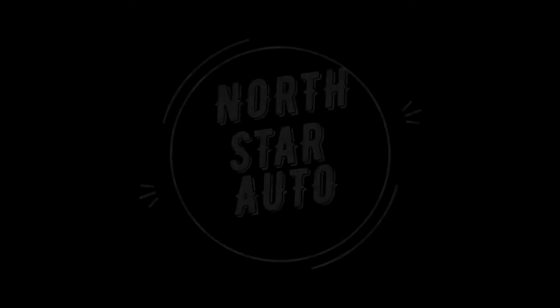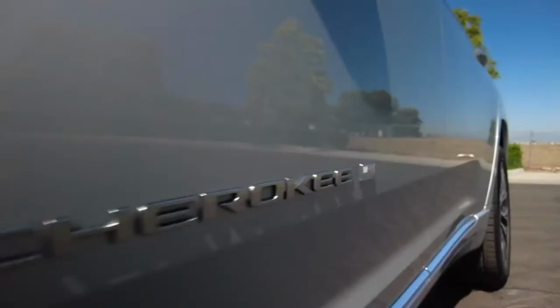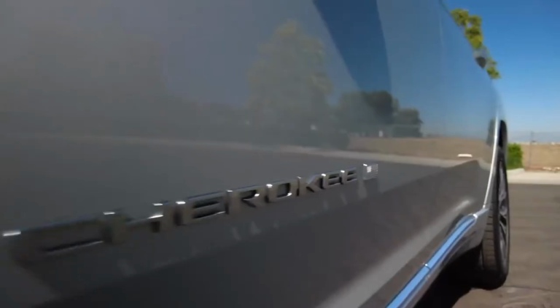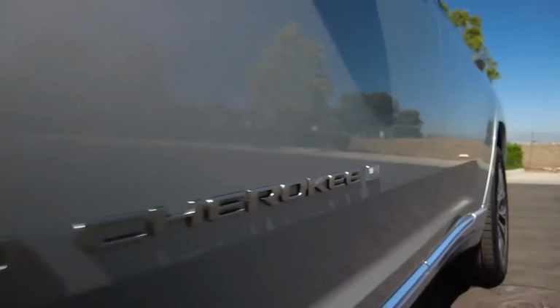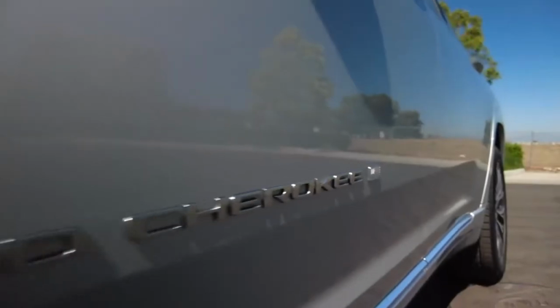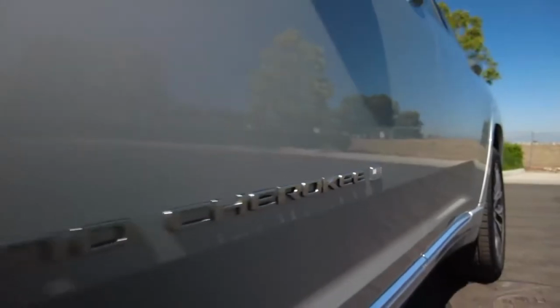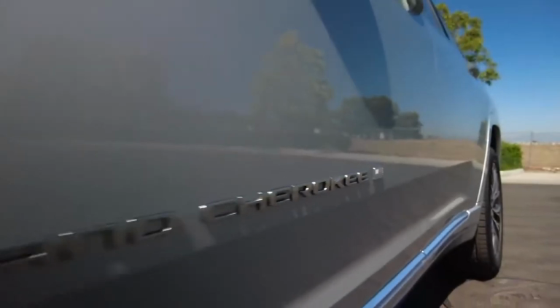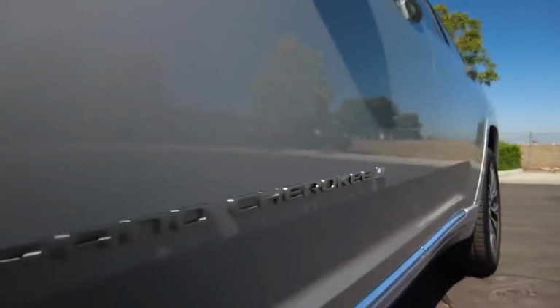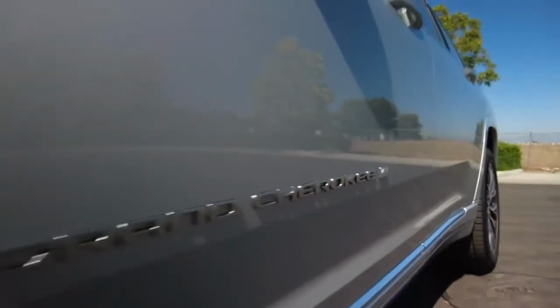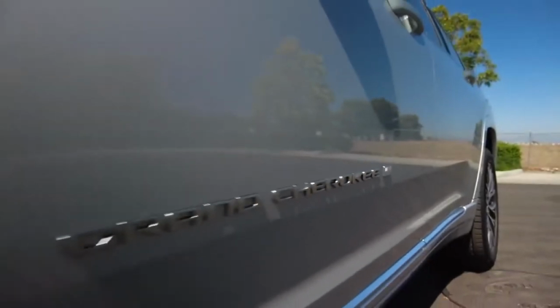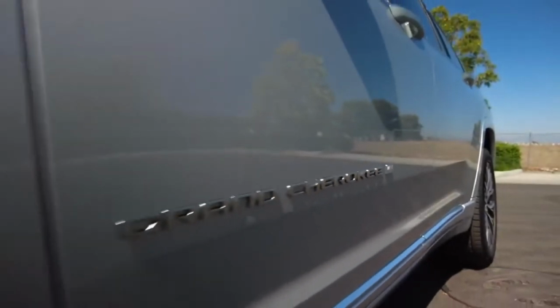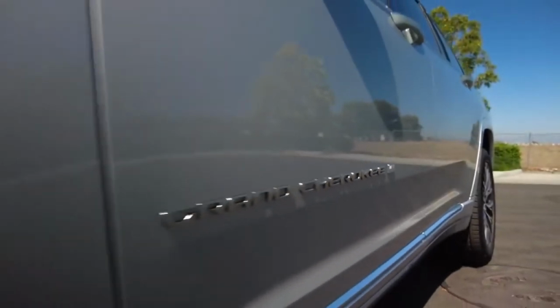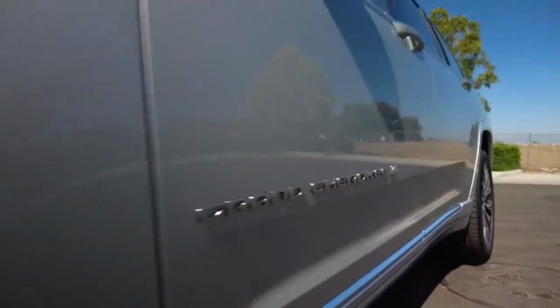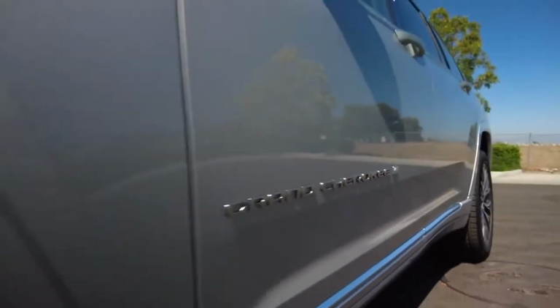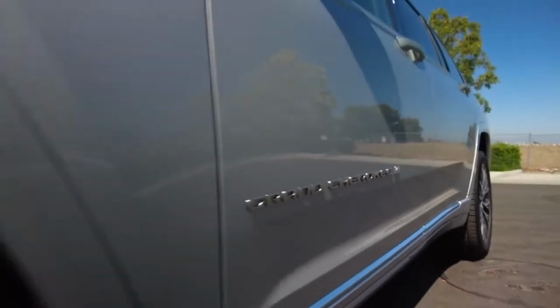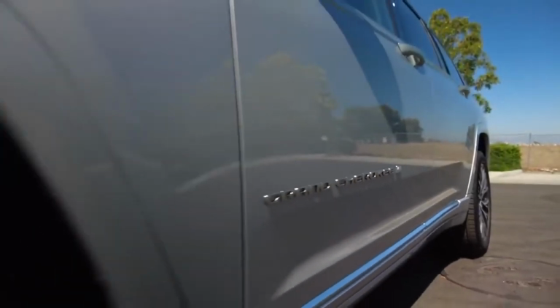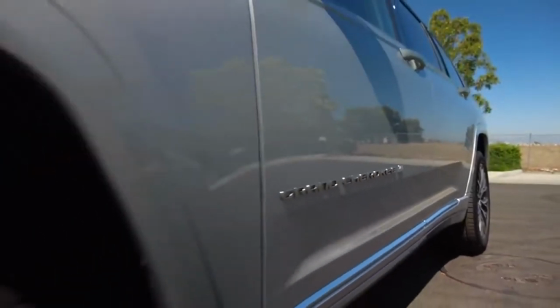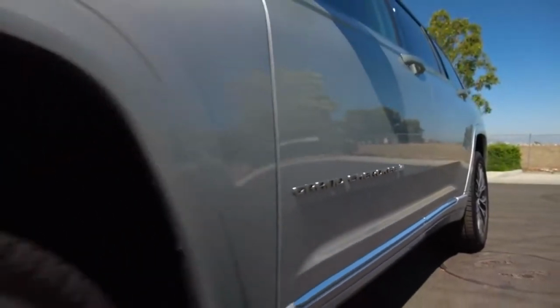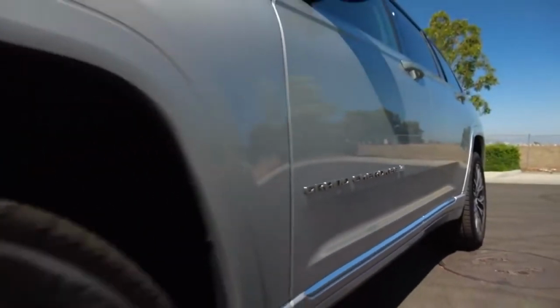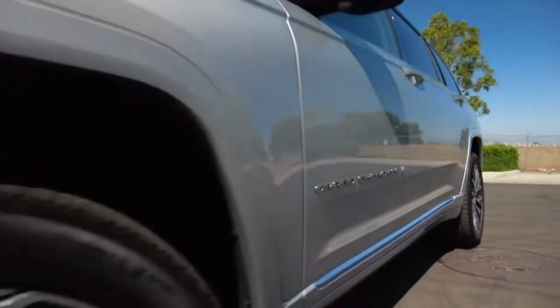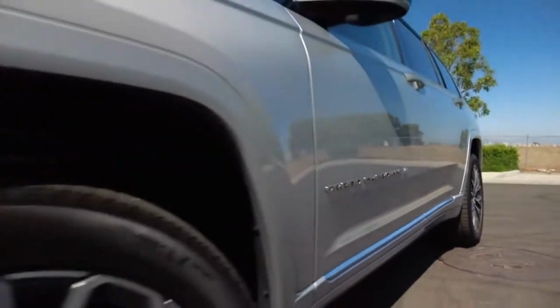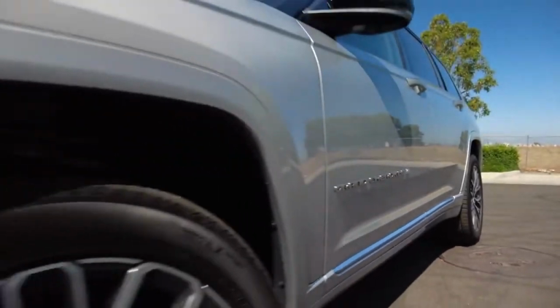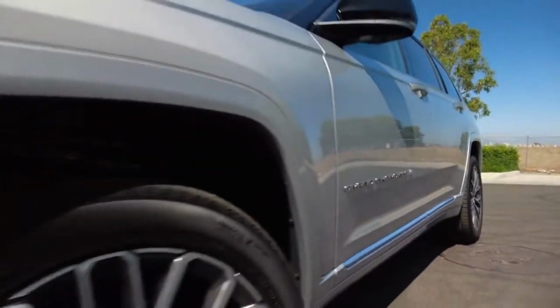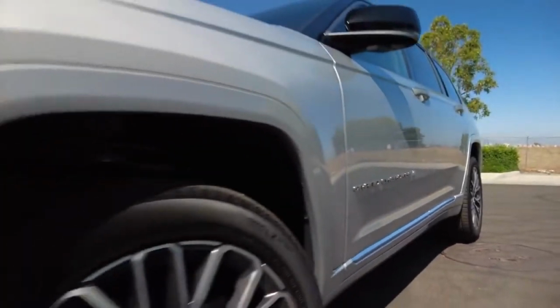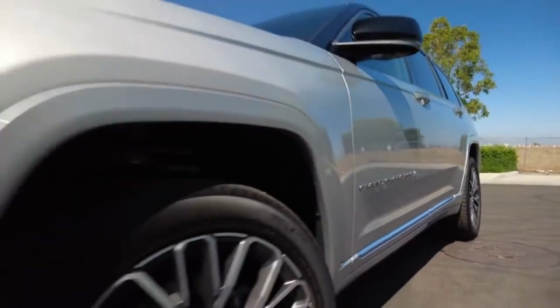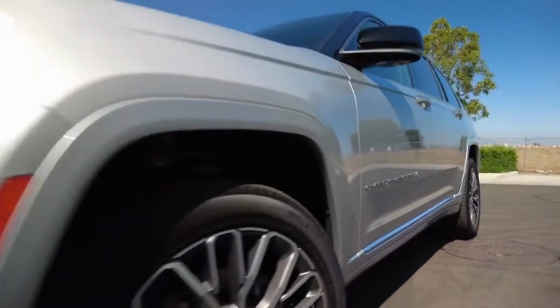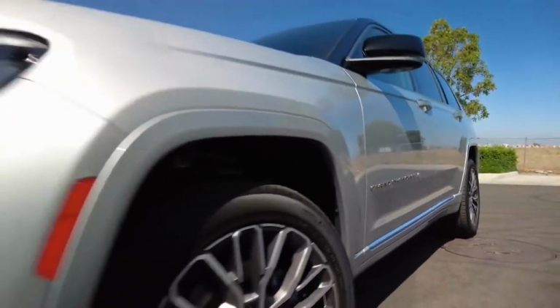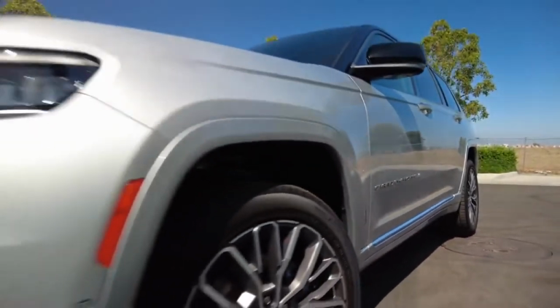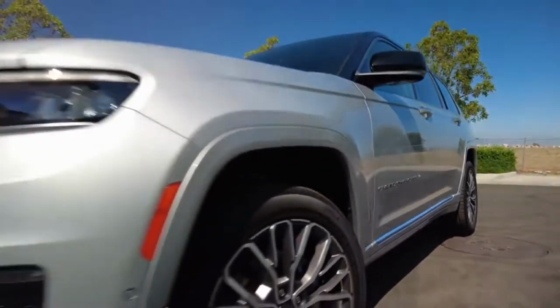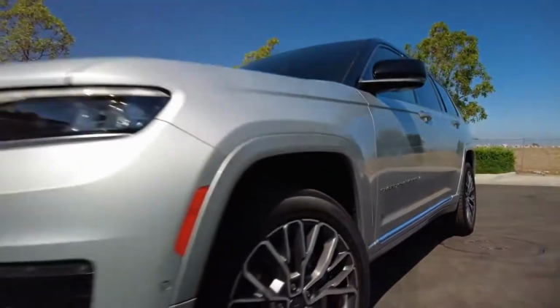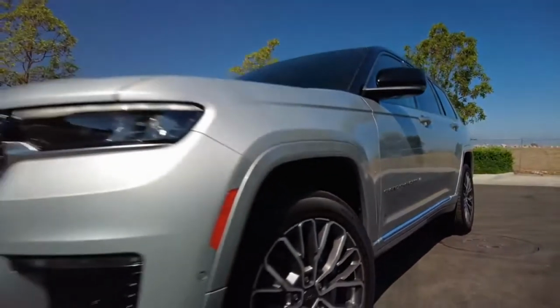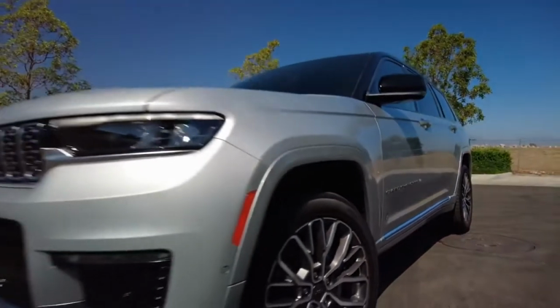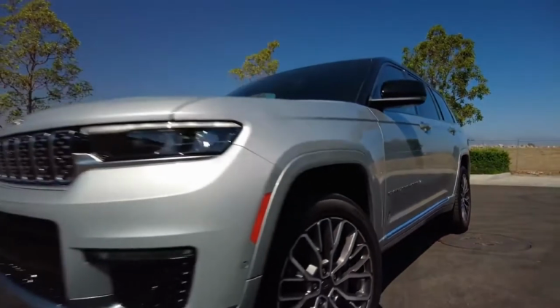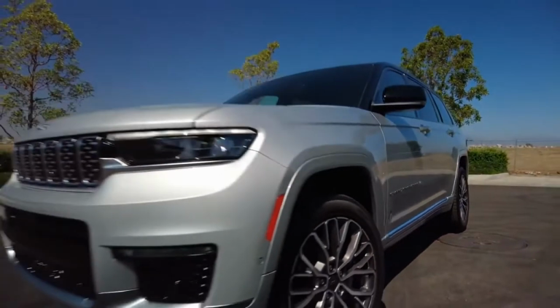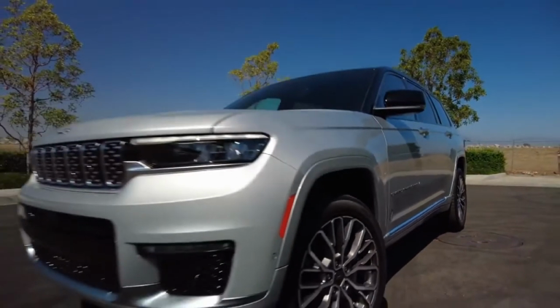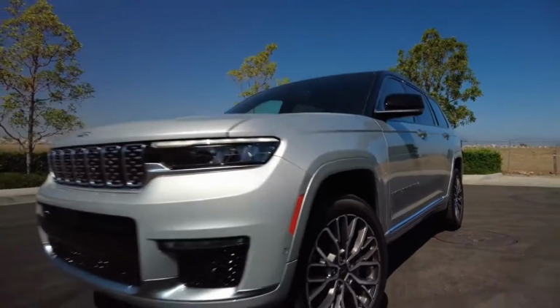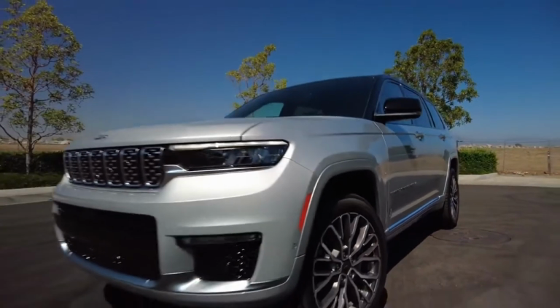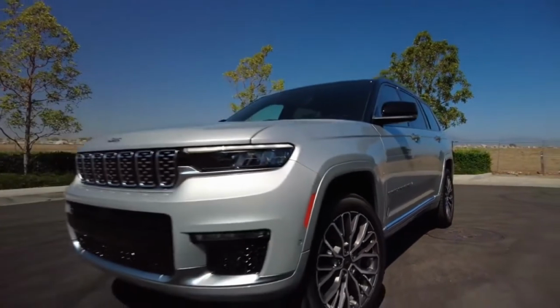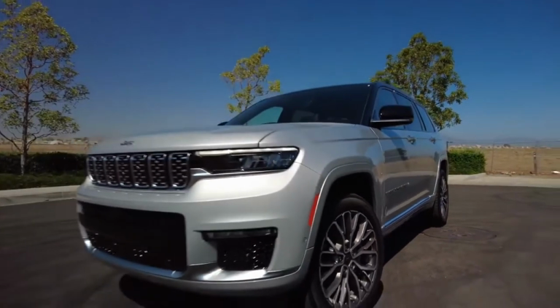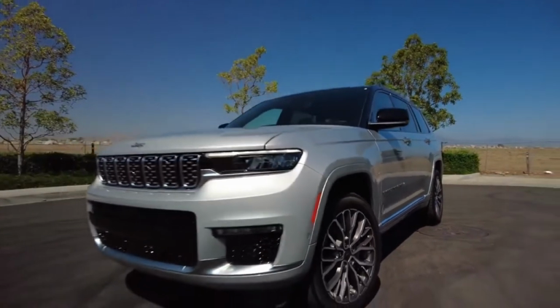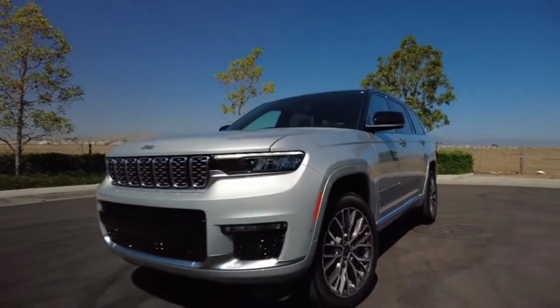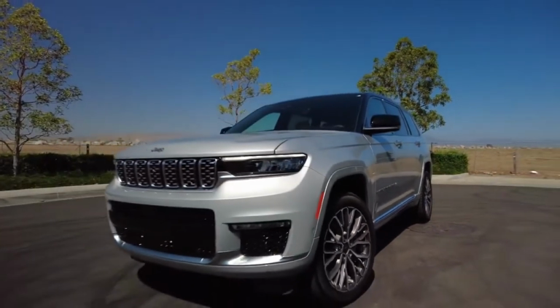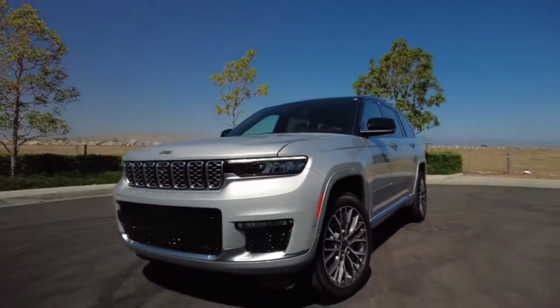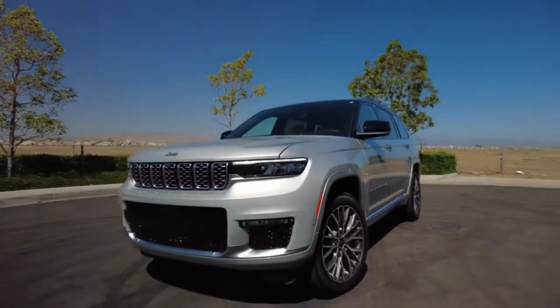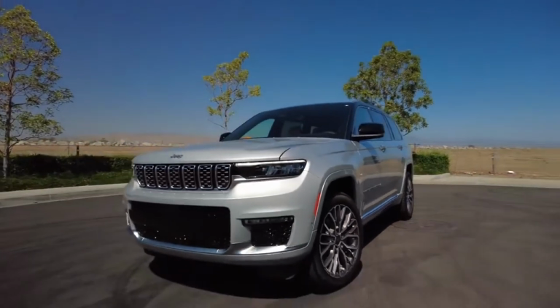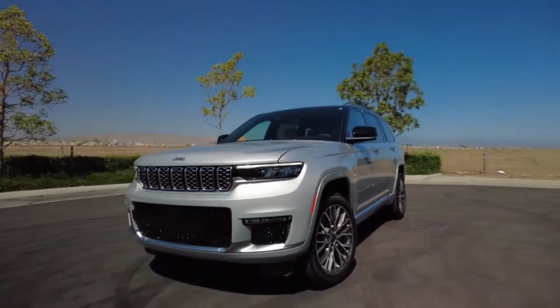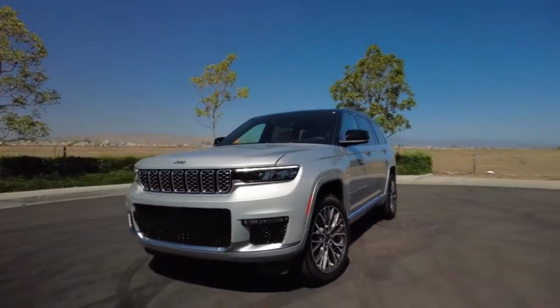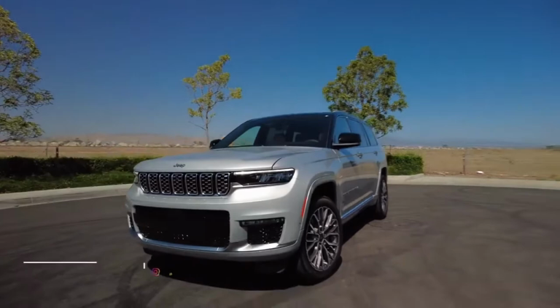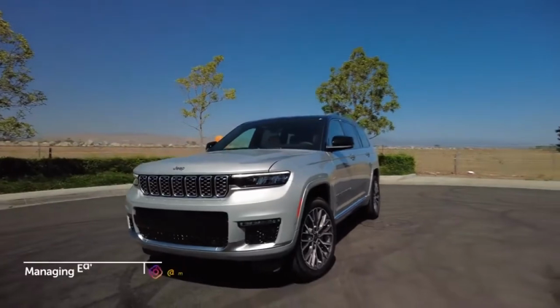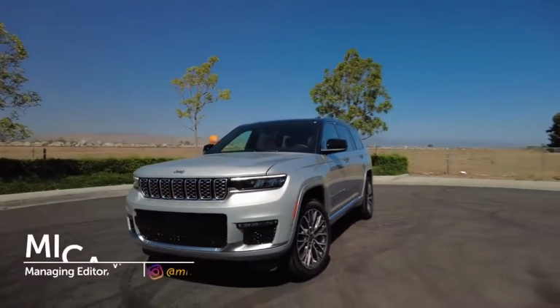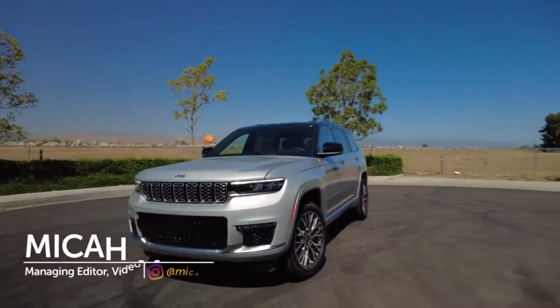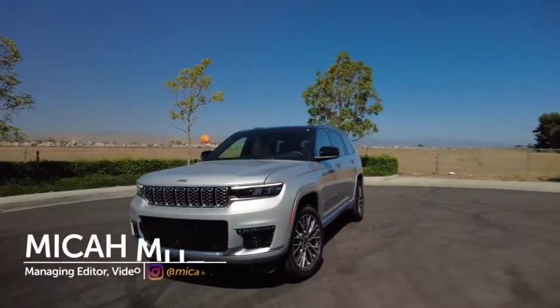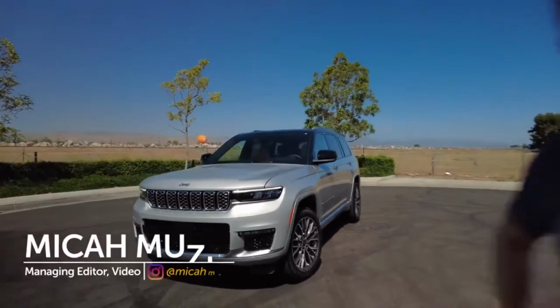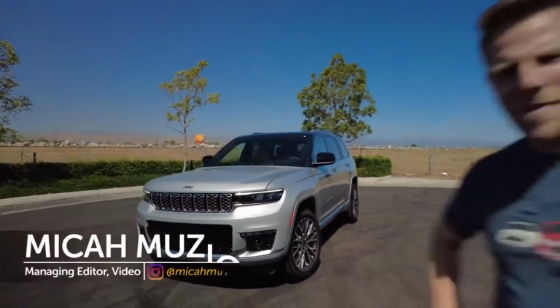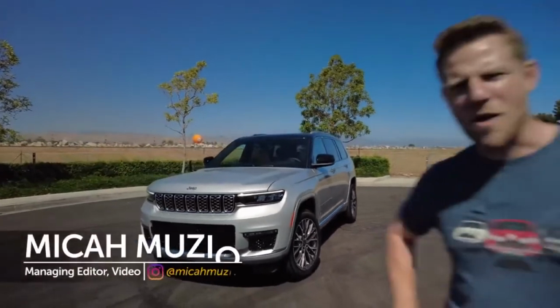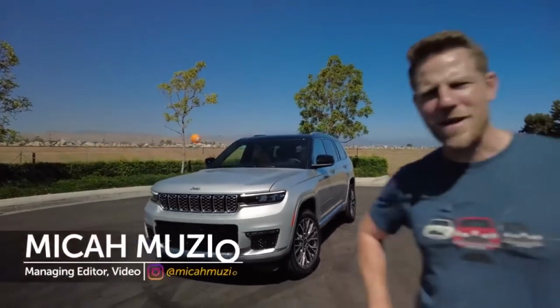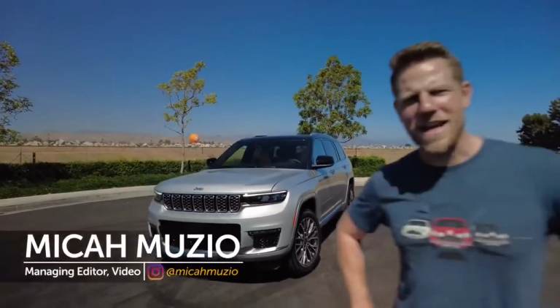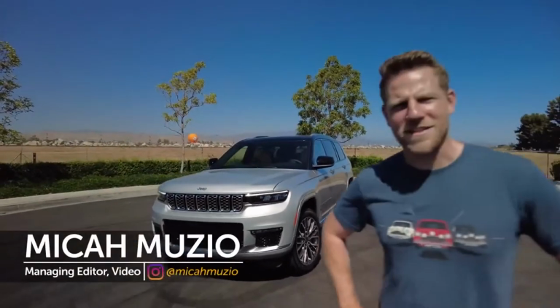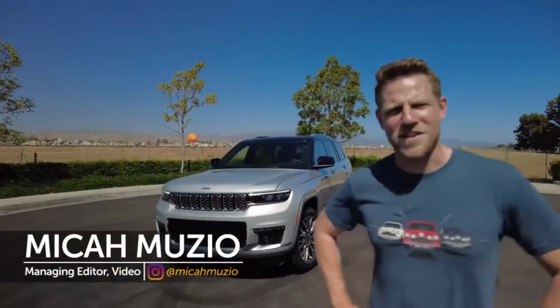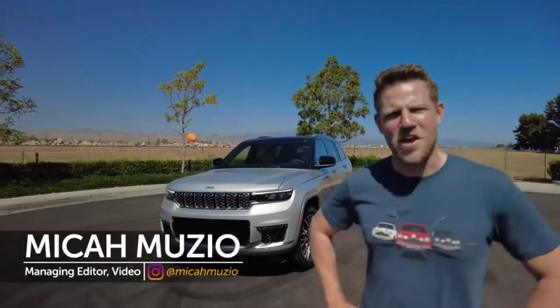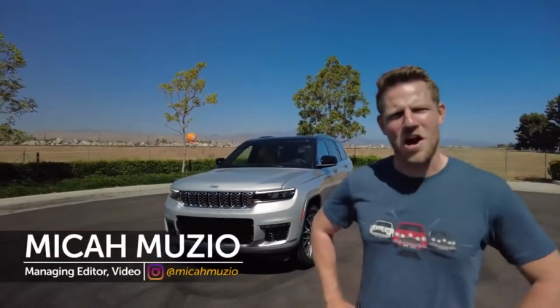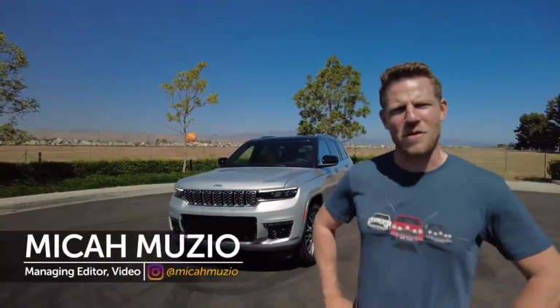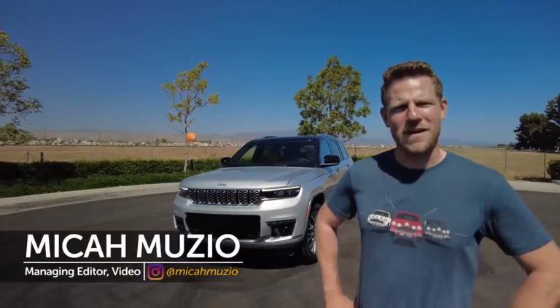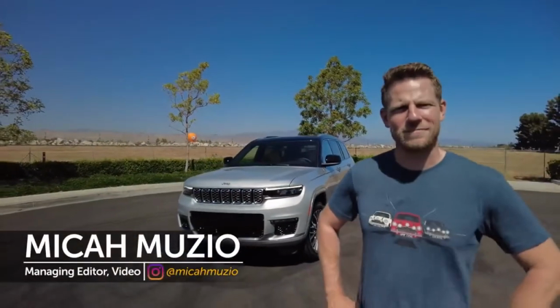After quite a wait, we finally have a fifth generation Jeep Grand Cherokee. How about we get to know it?